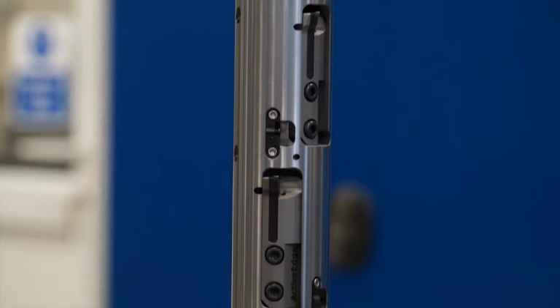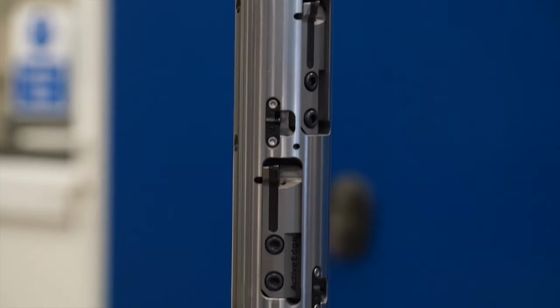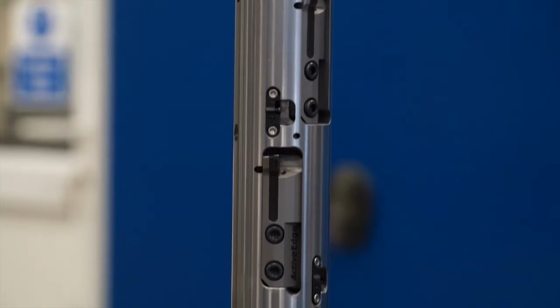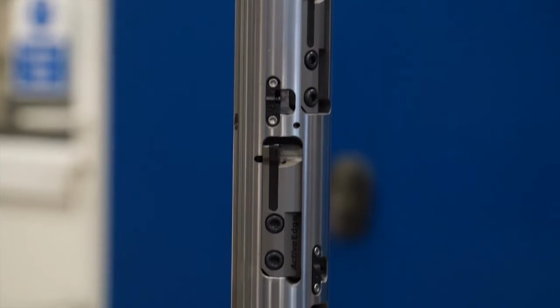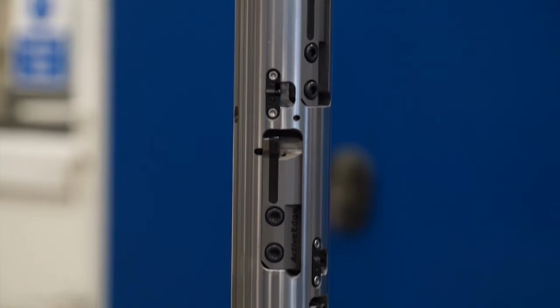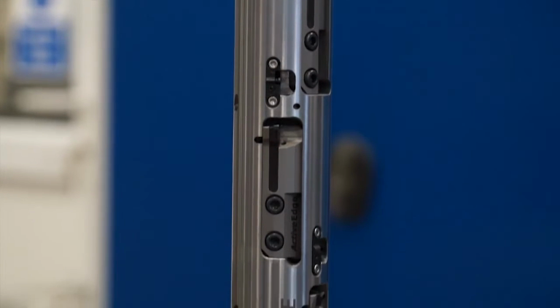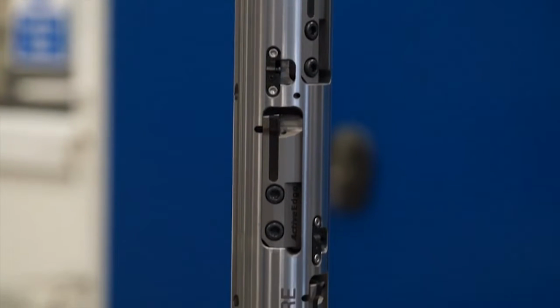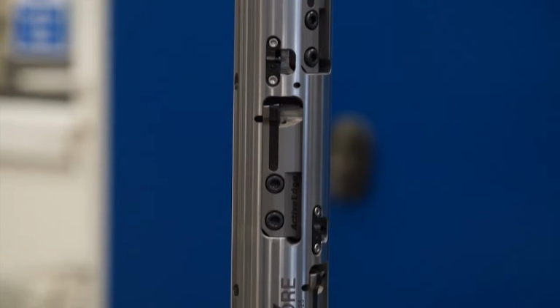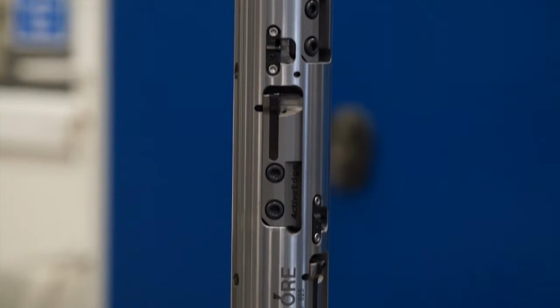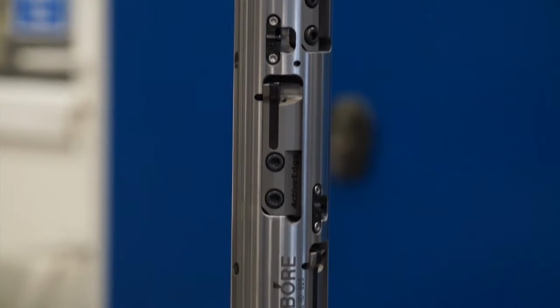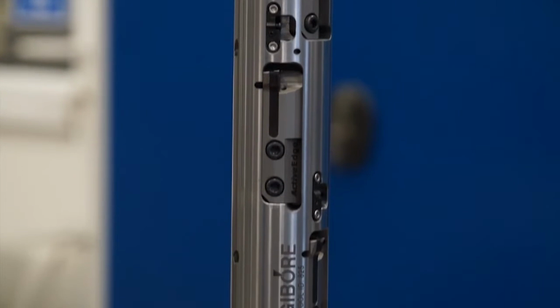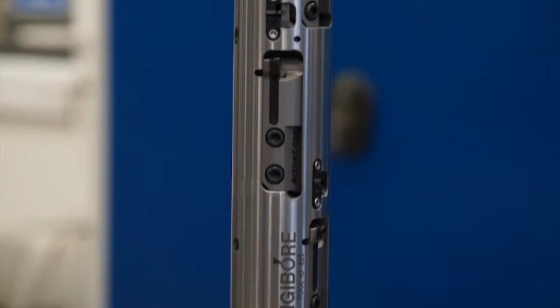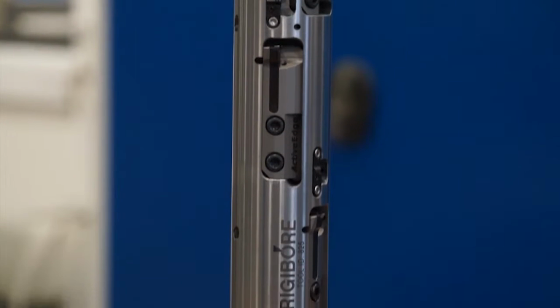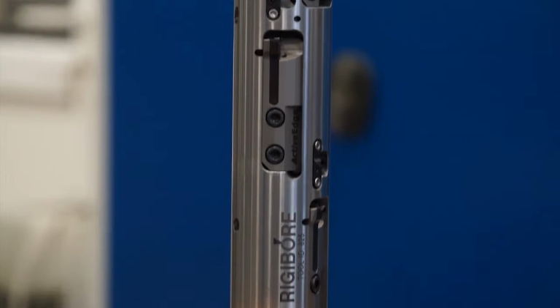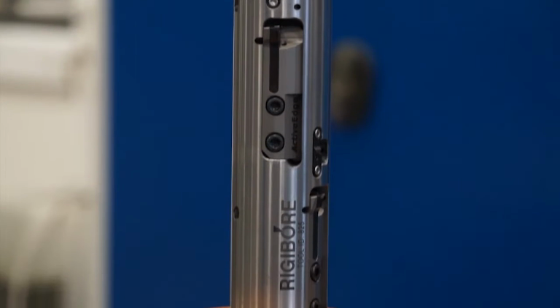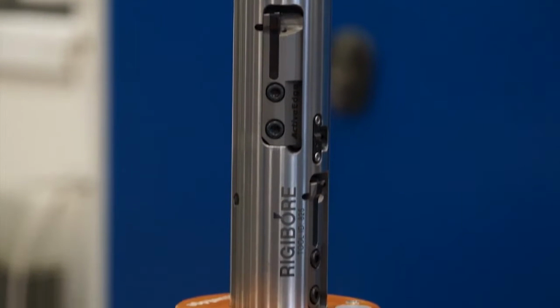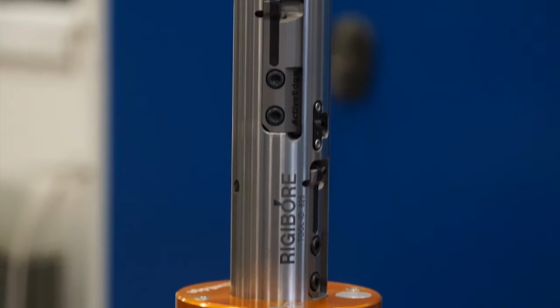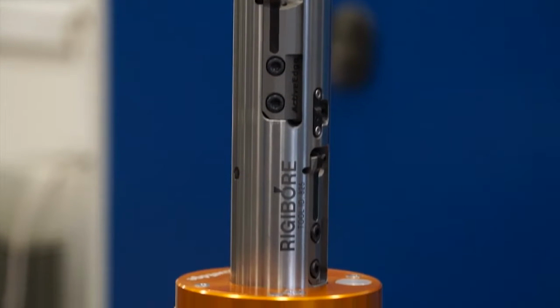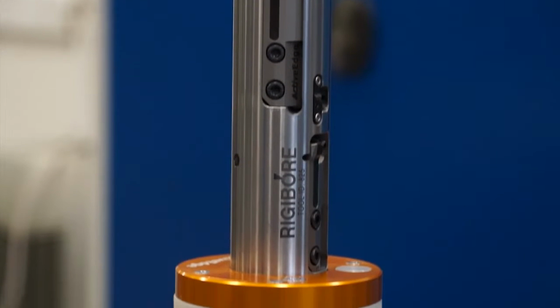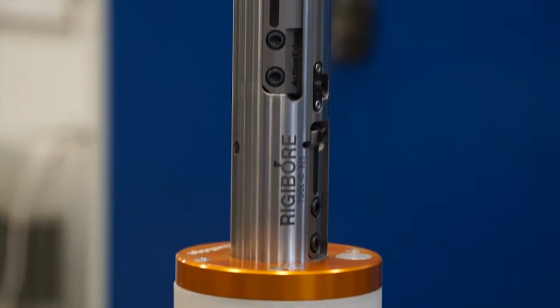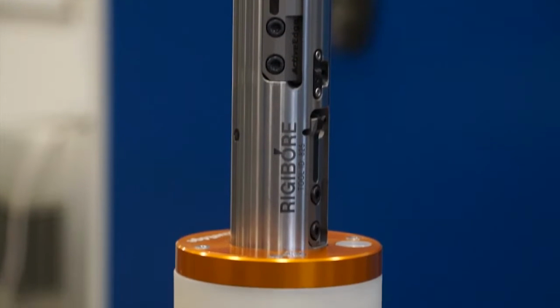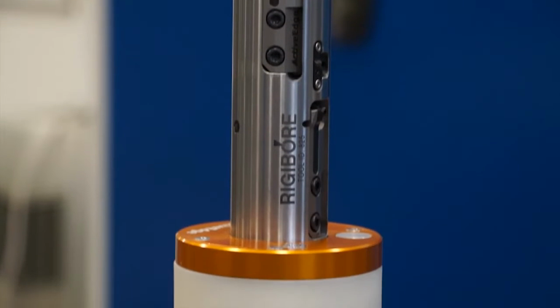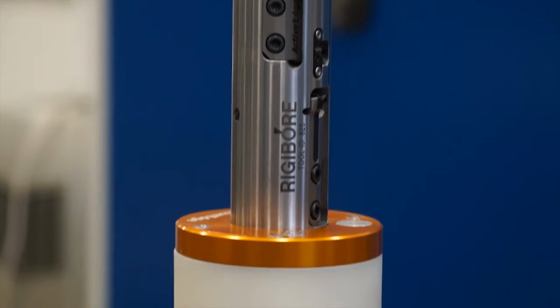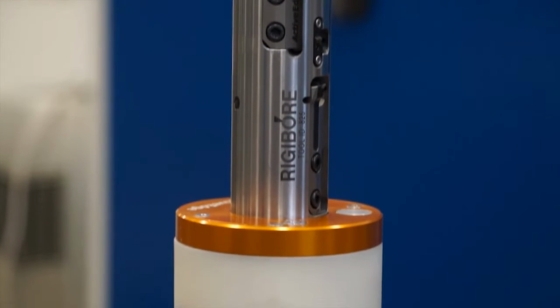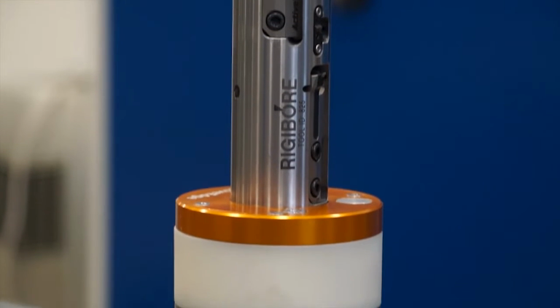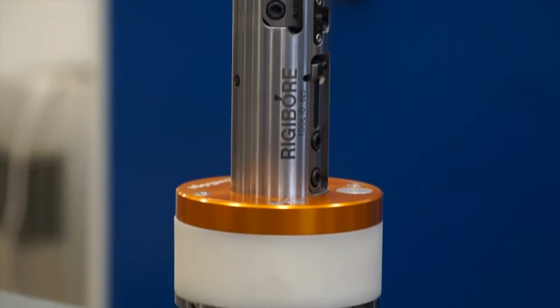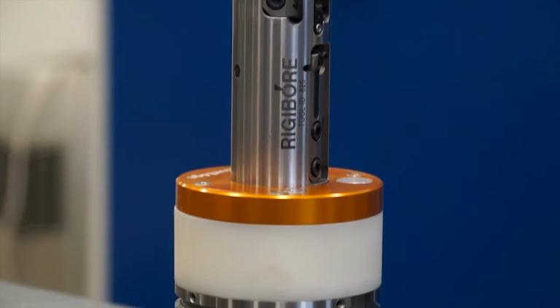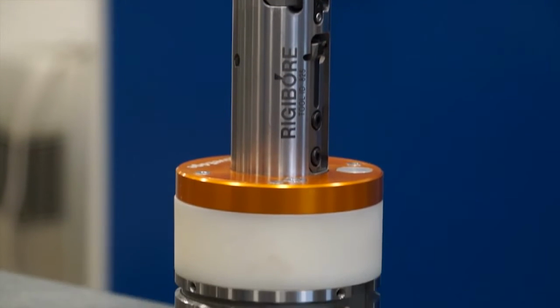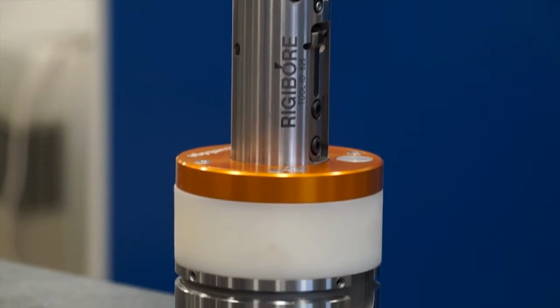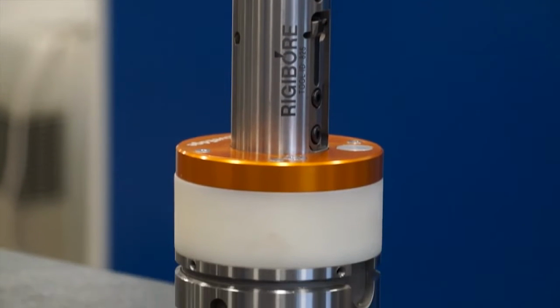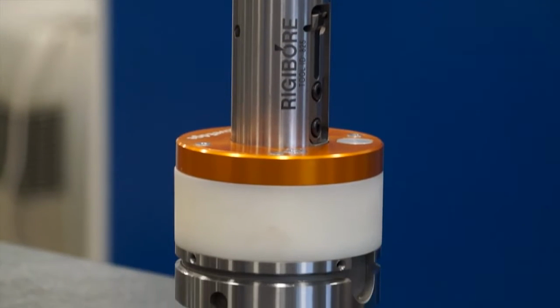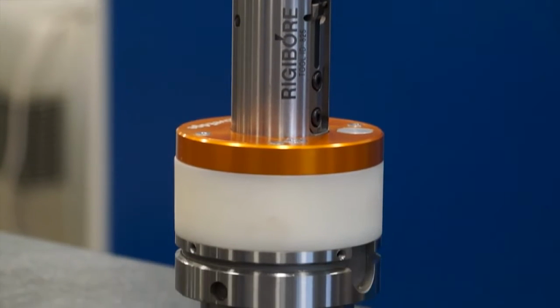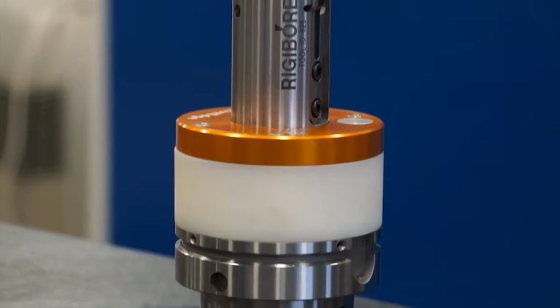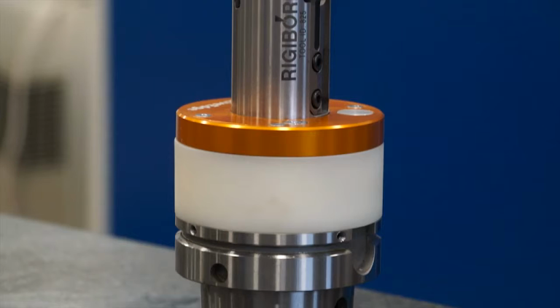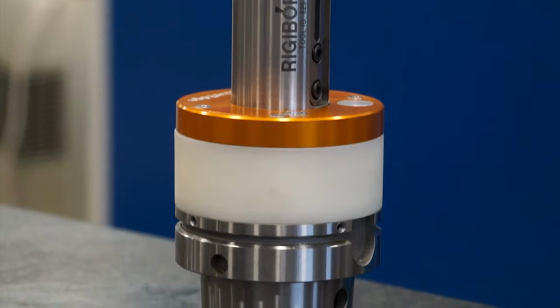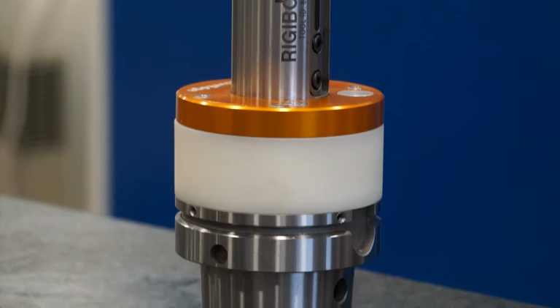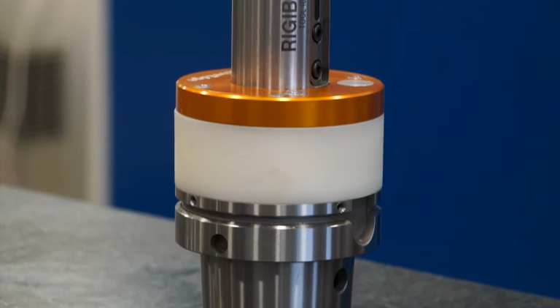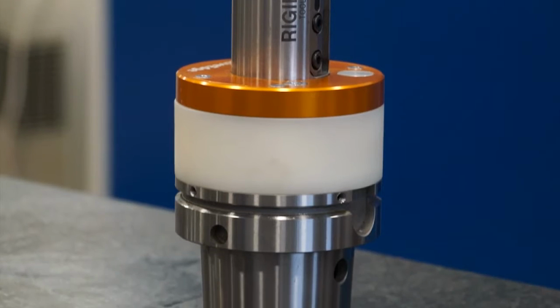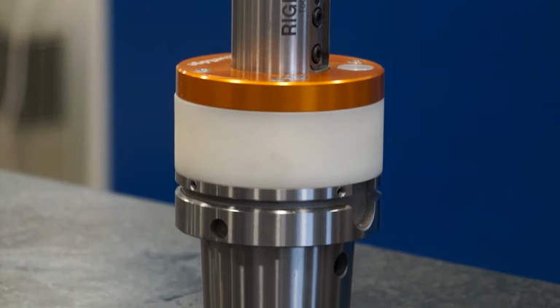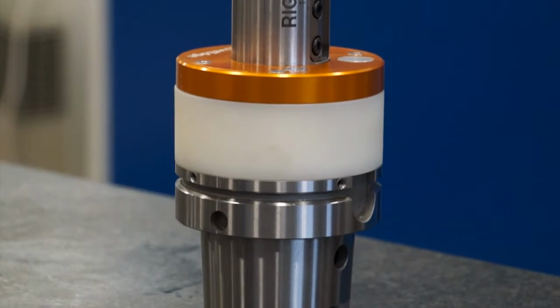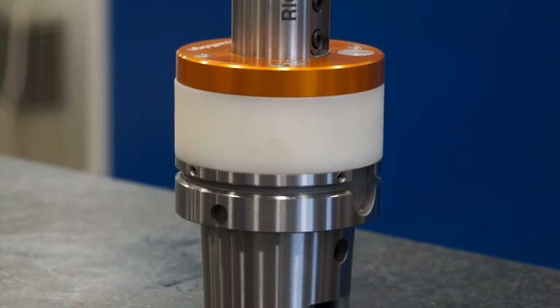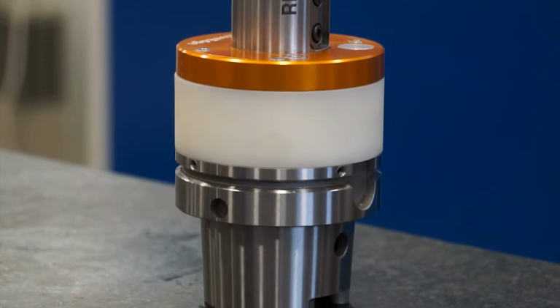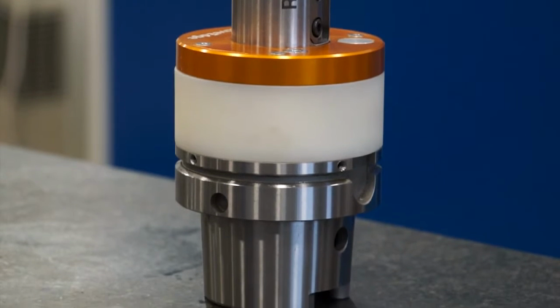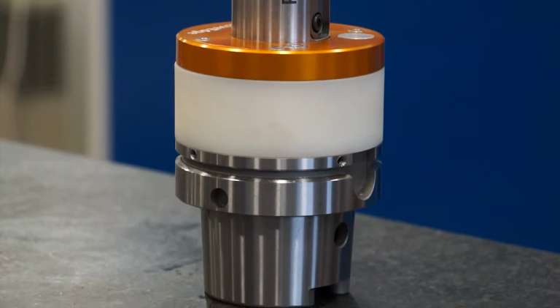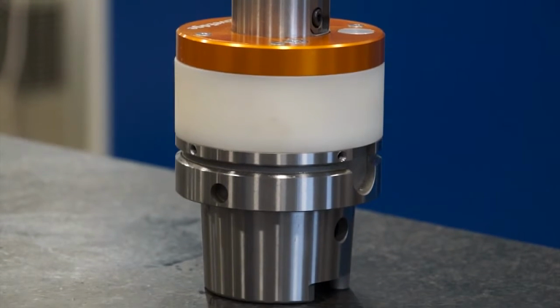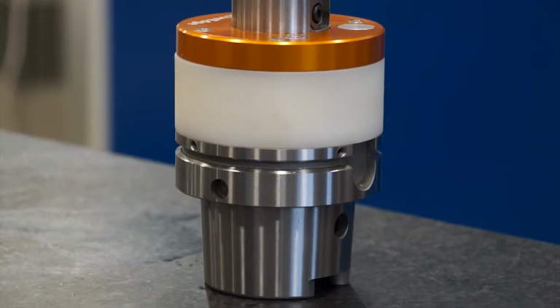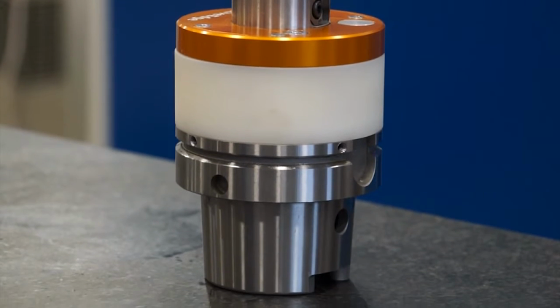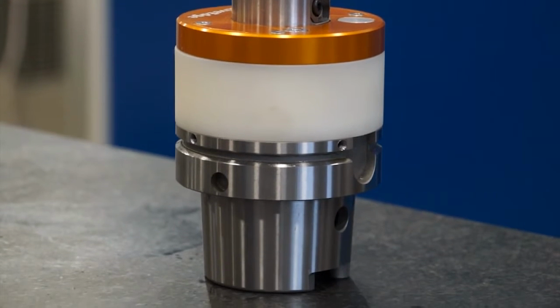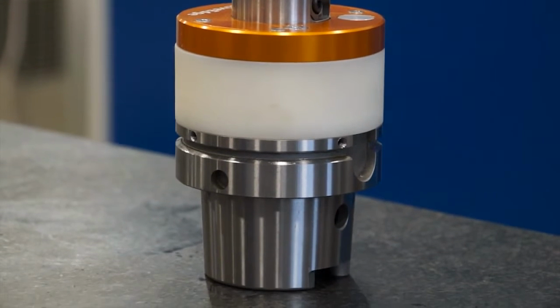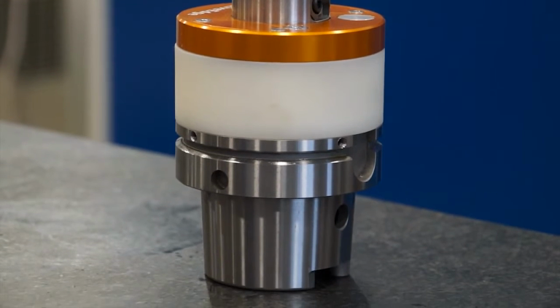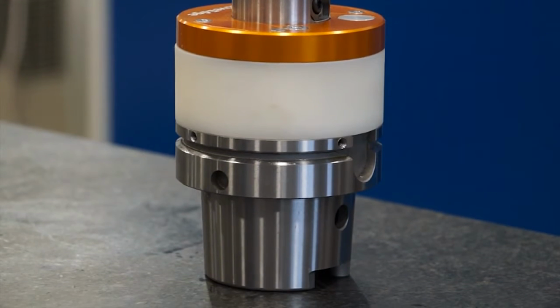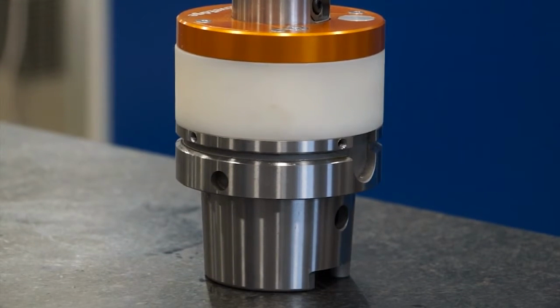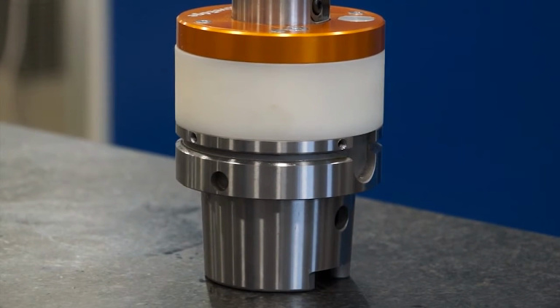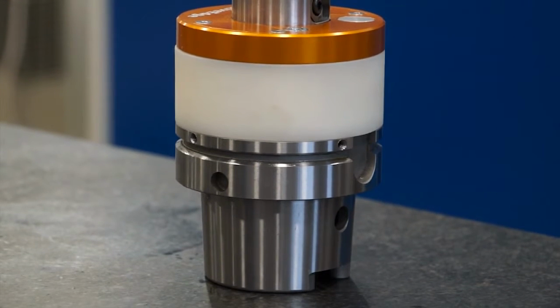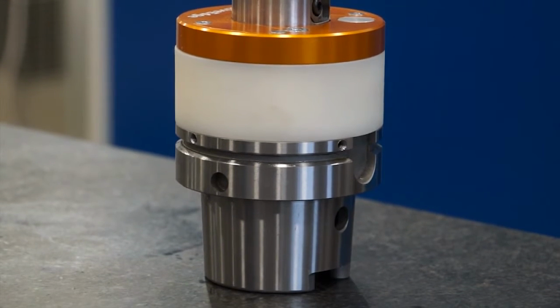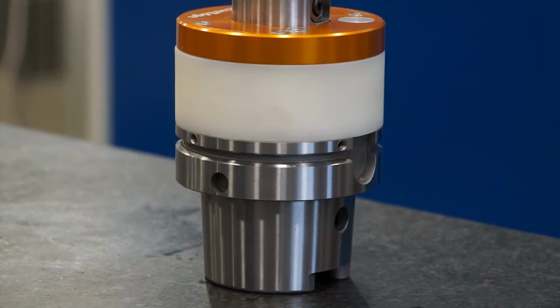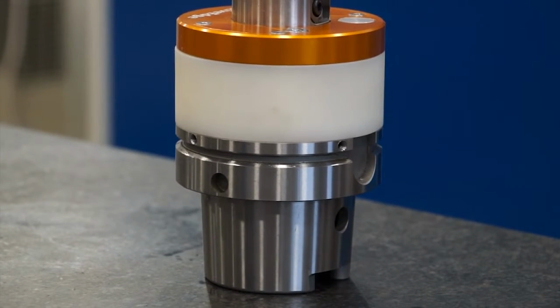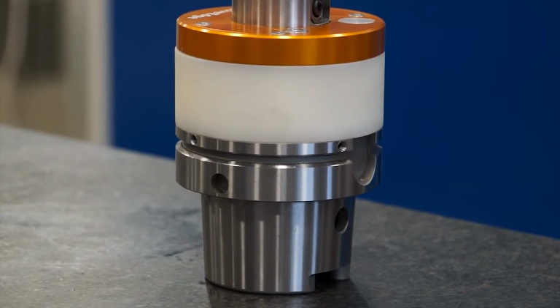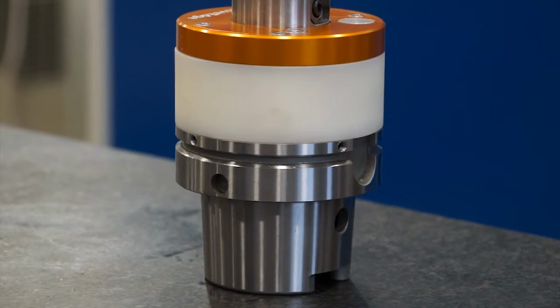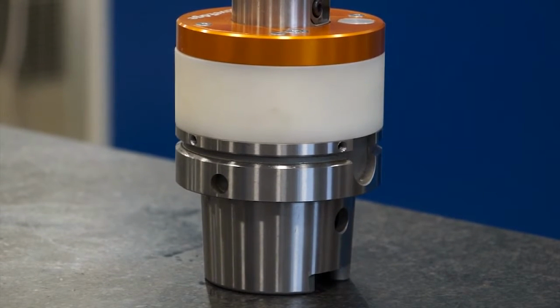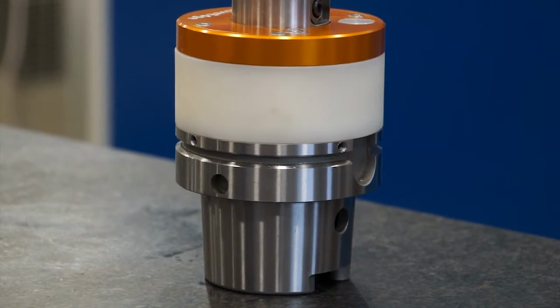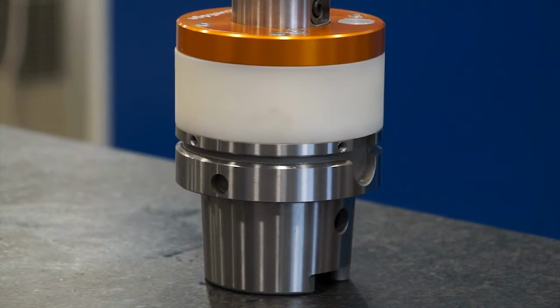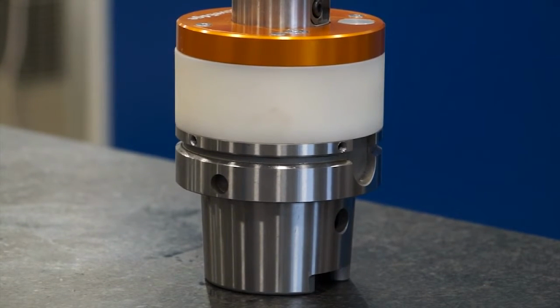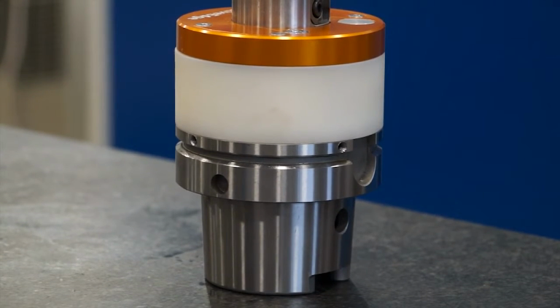How accurate? Within a micron — really? Within a micron. It will move to half a micron on radius.